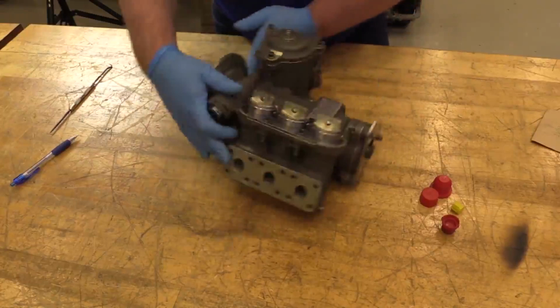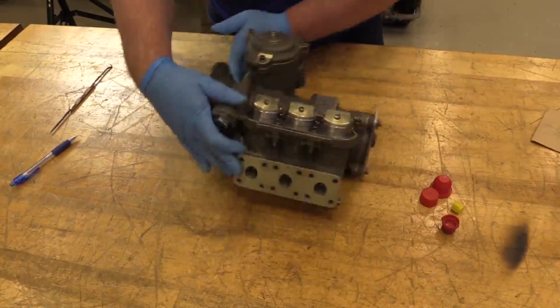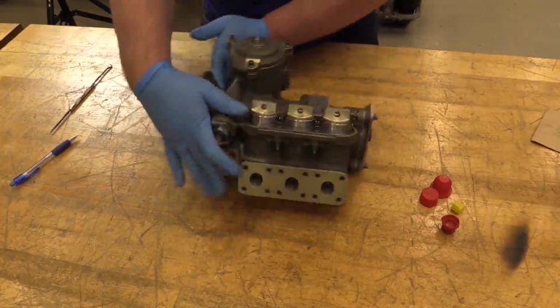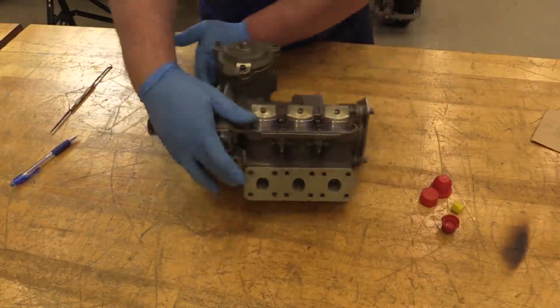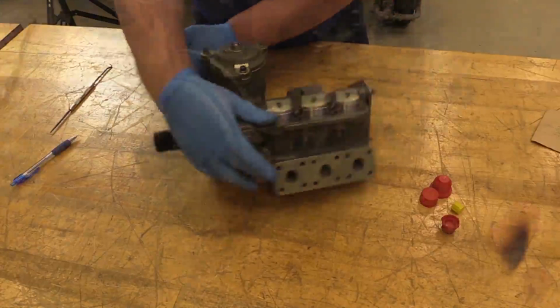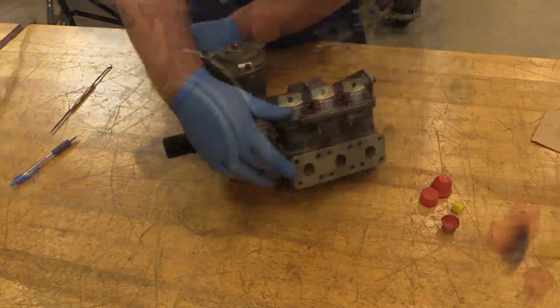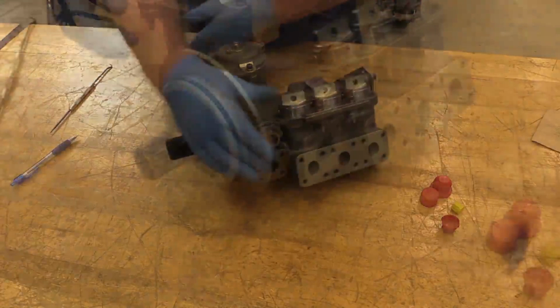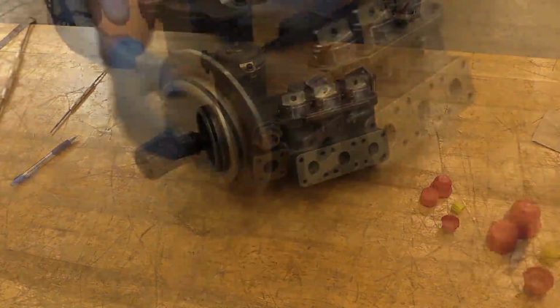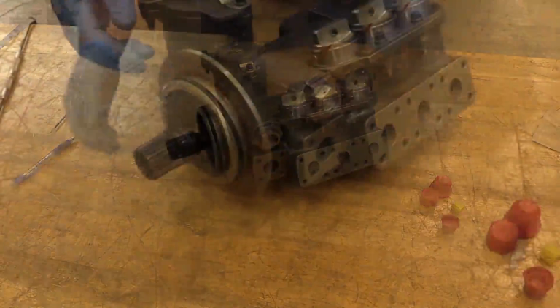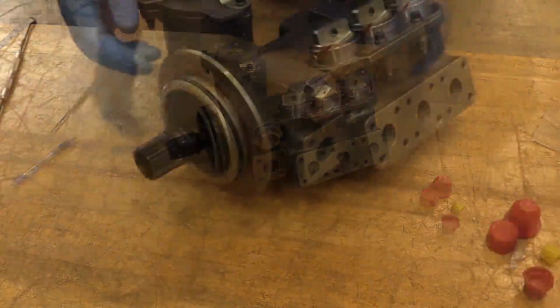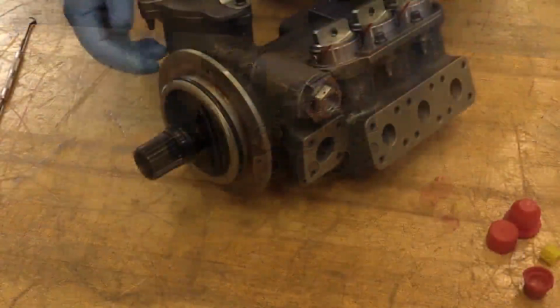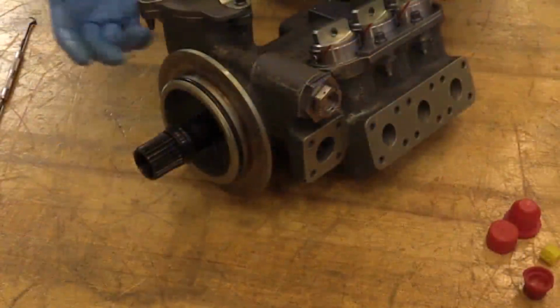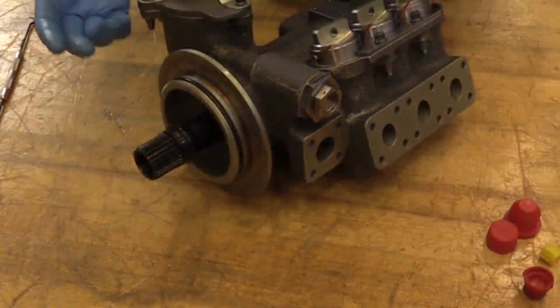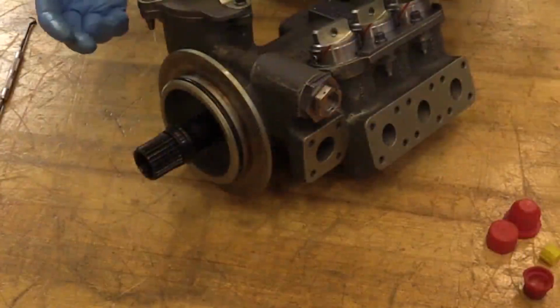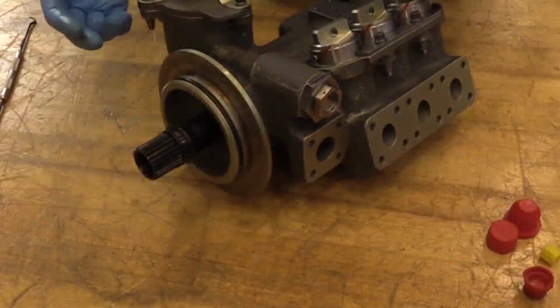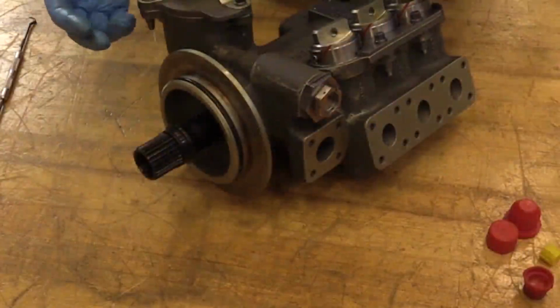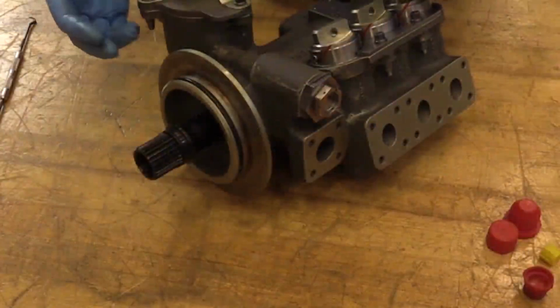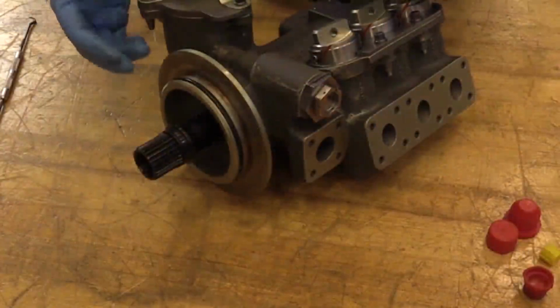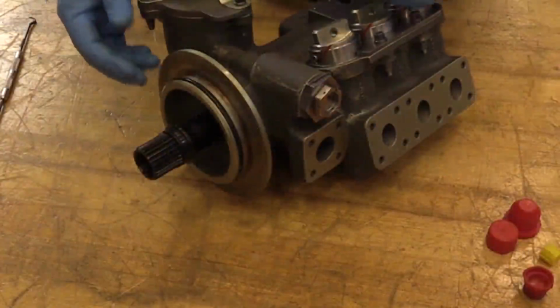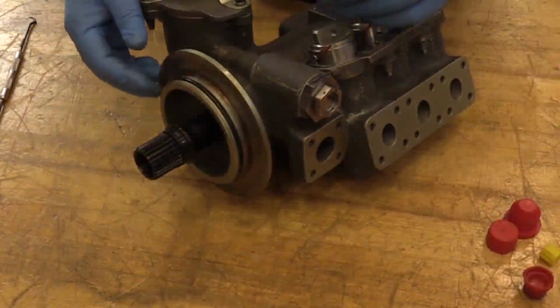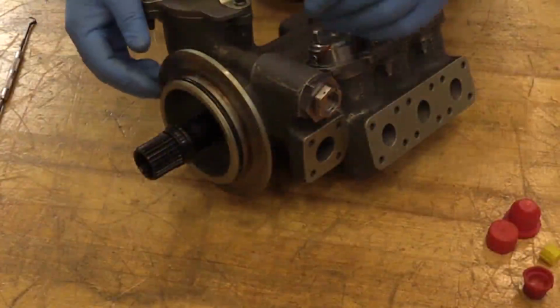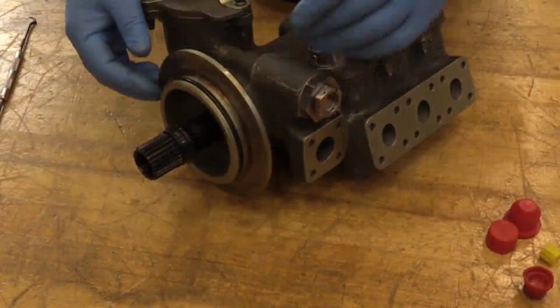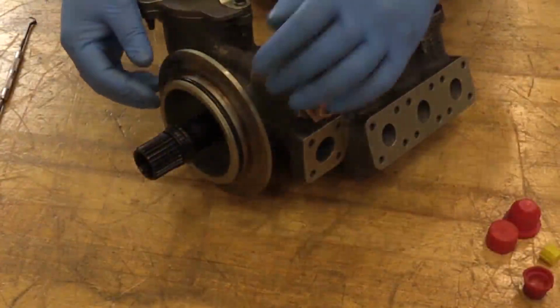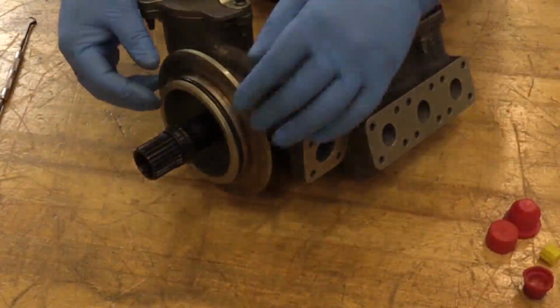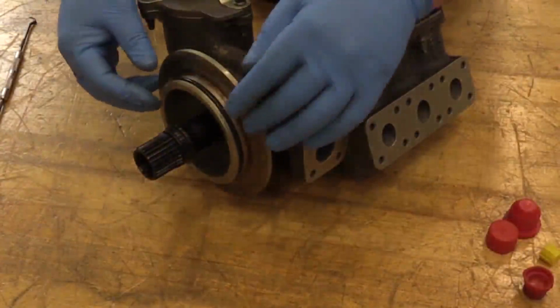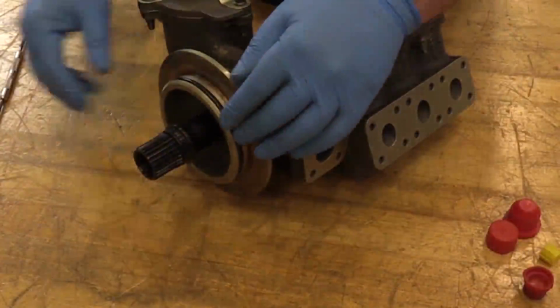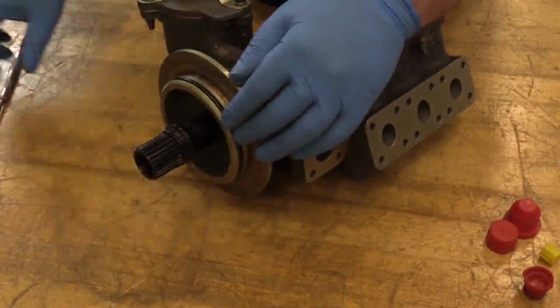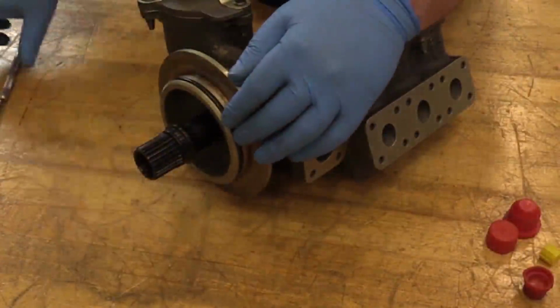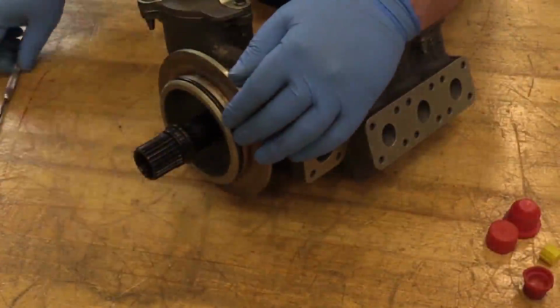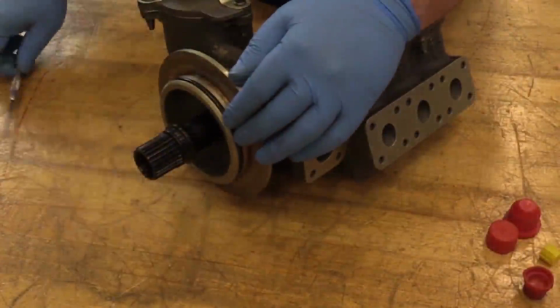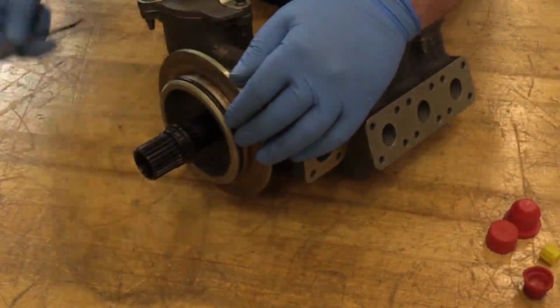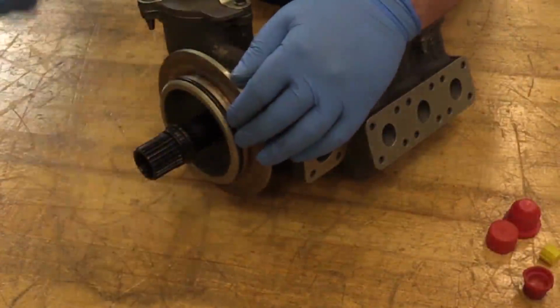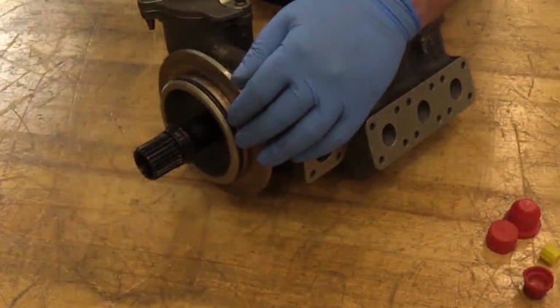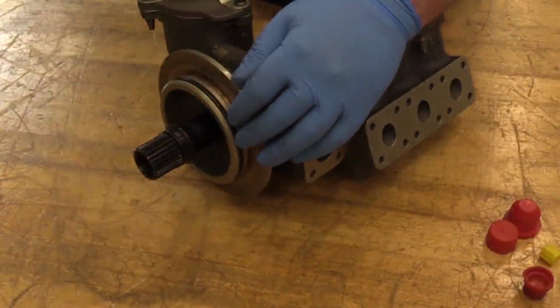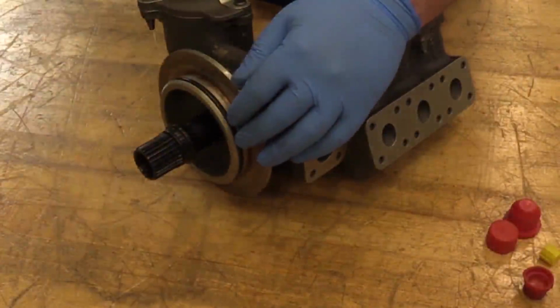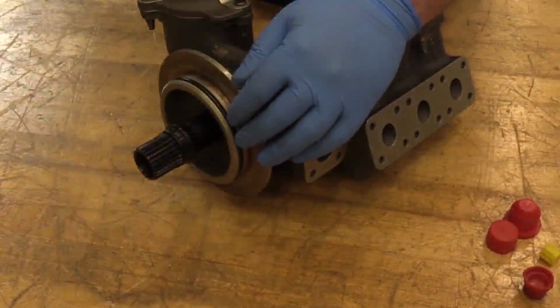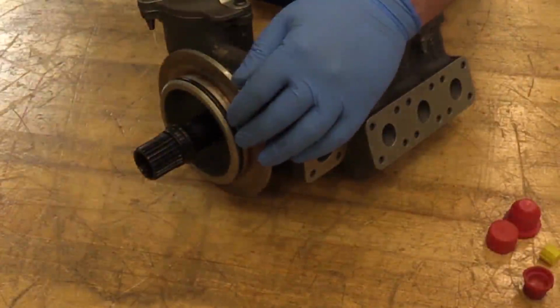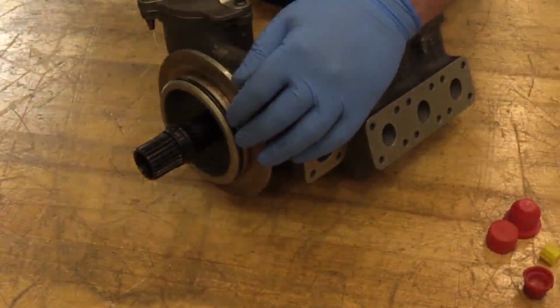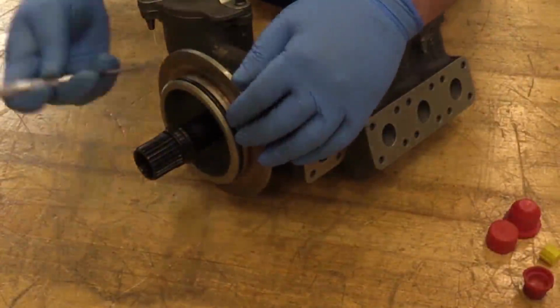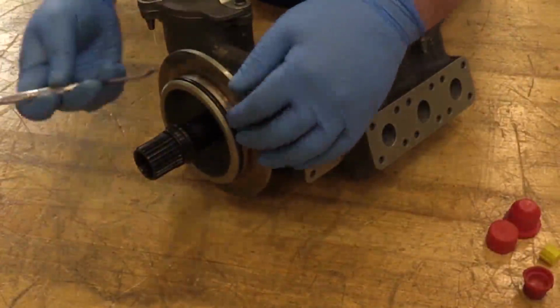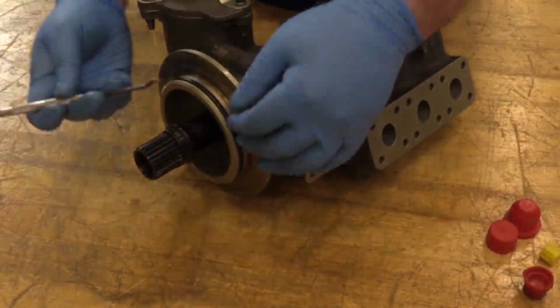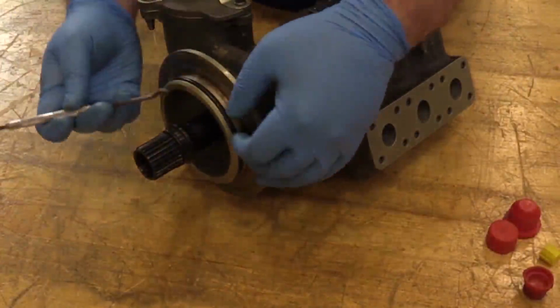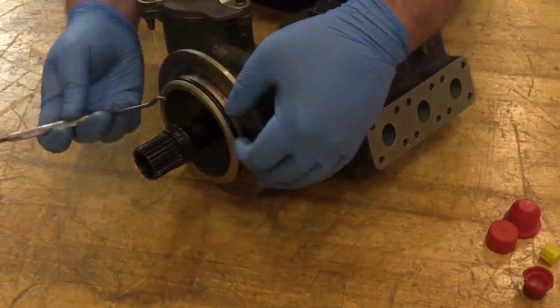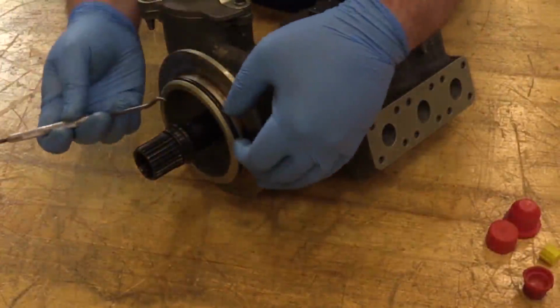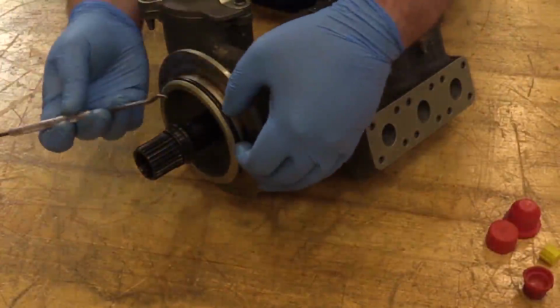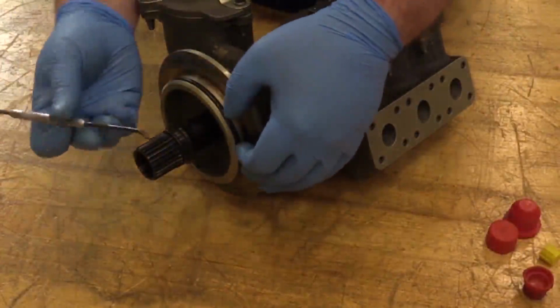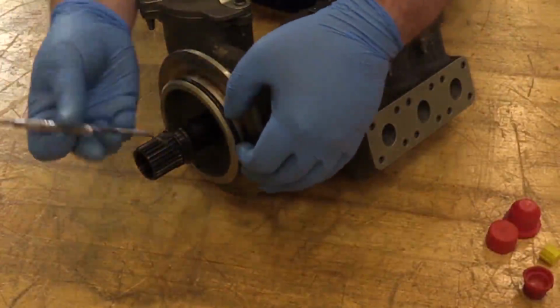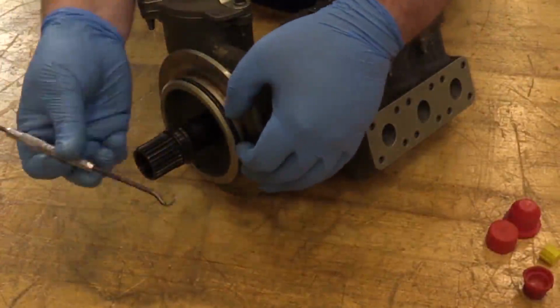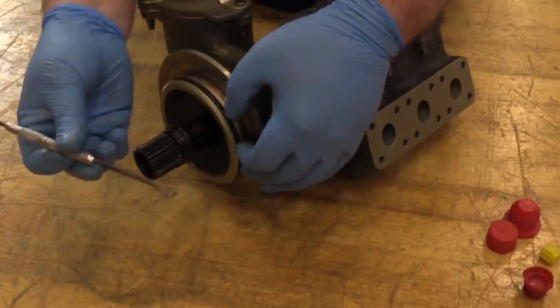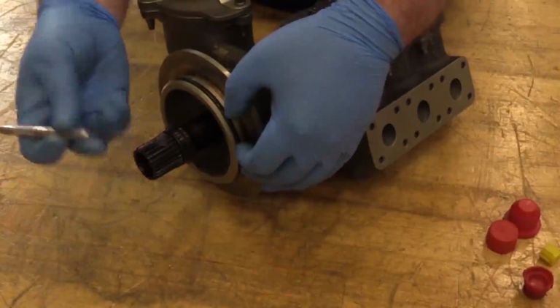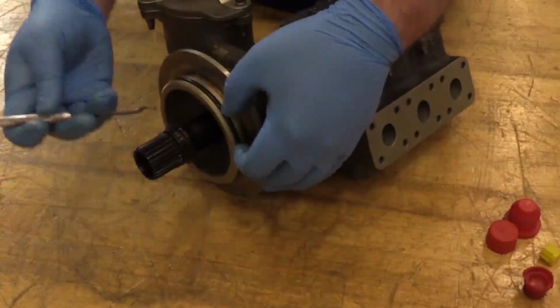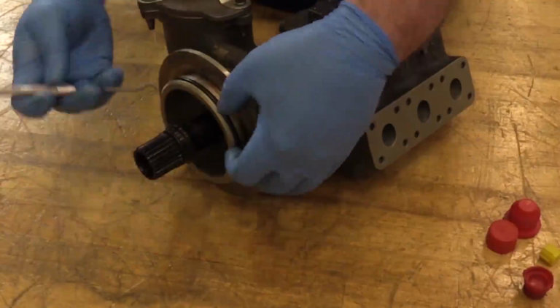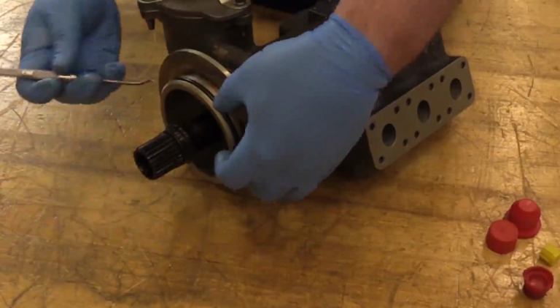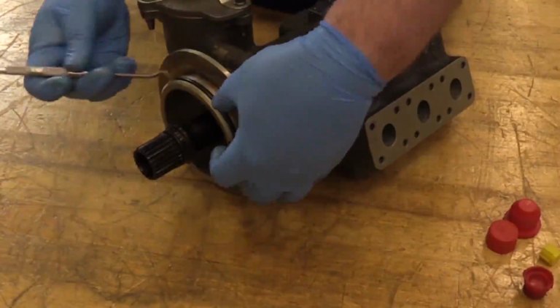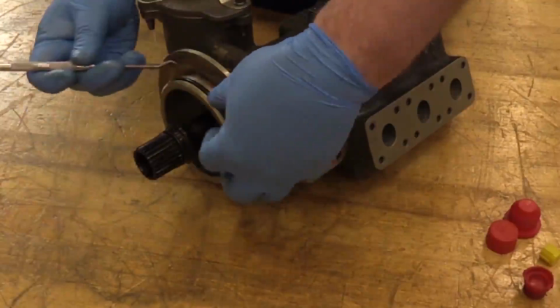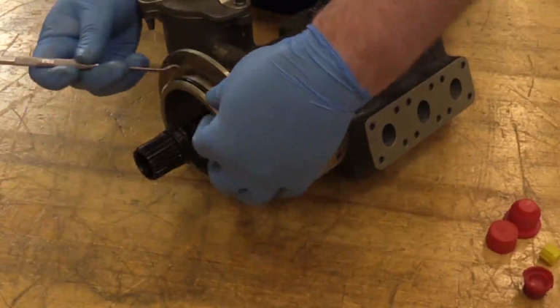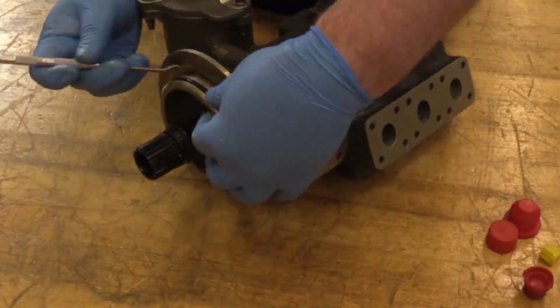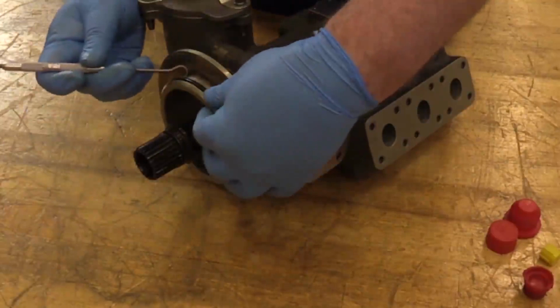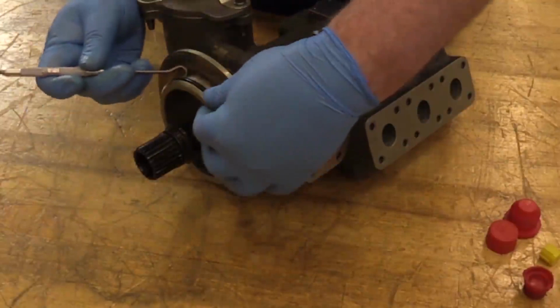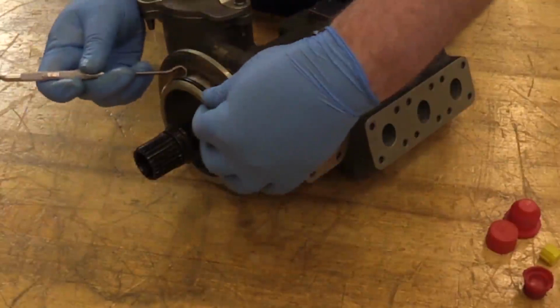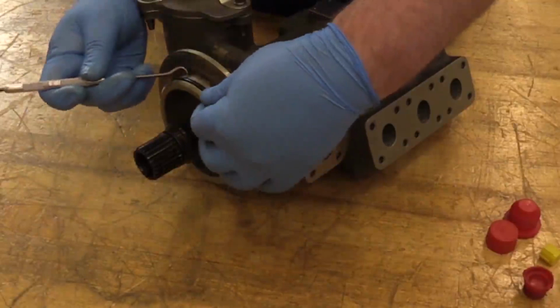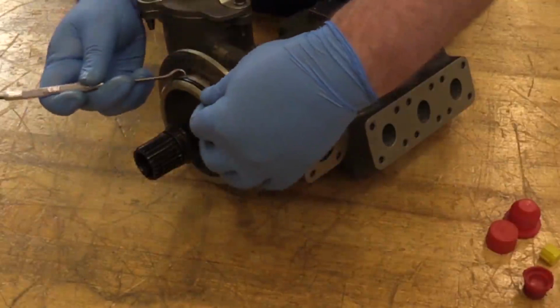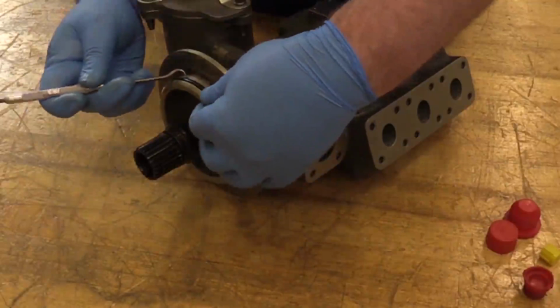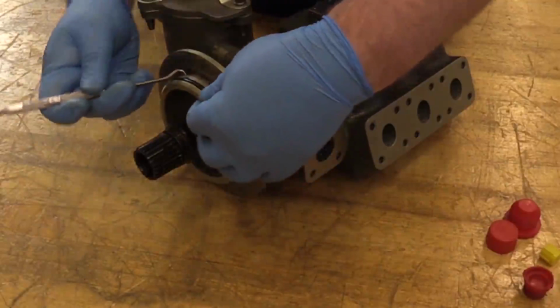Since the AMM requires us to change out your packings, I'm going to use the scribe to go ahead and remove our packings.